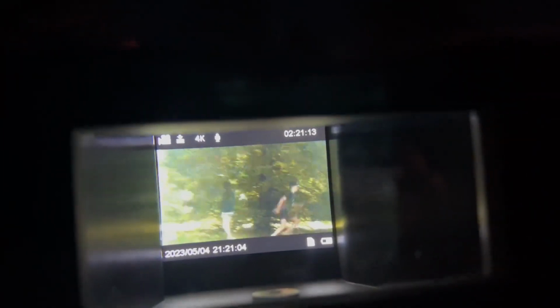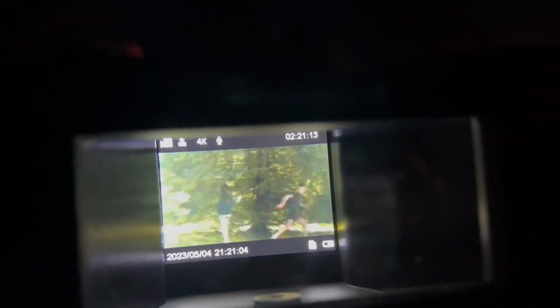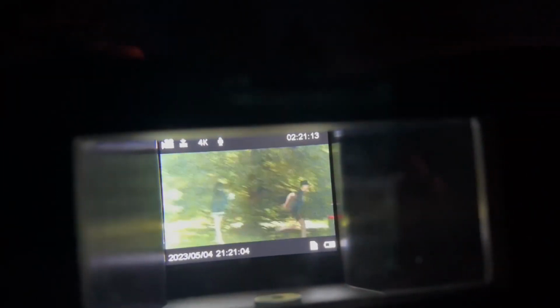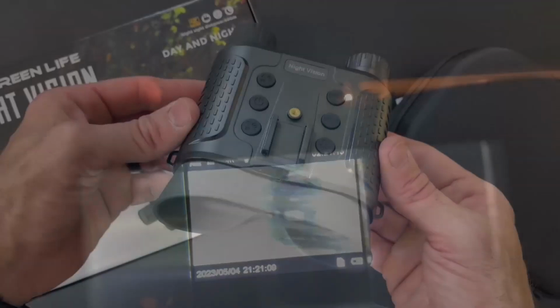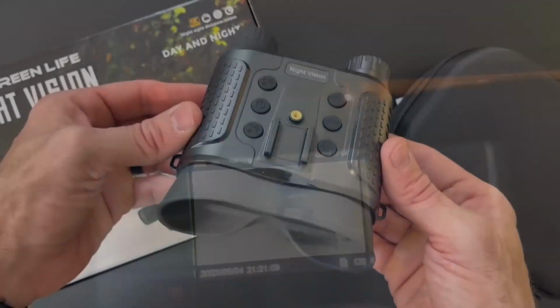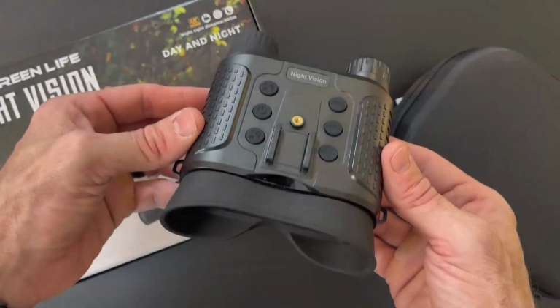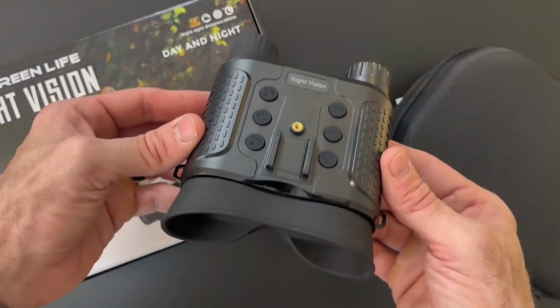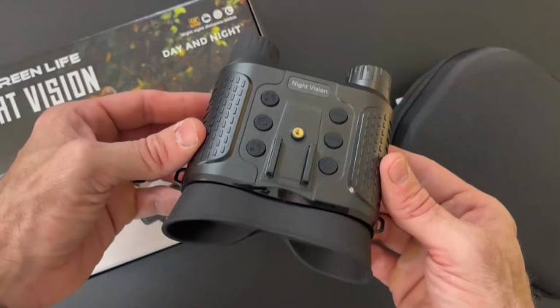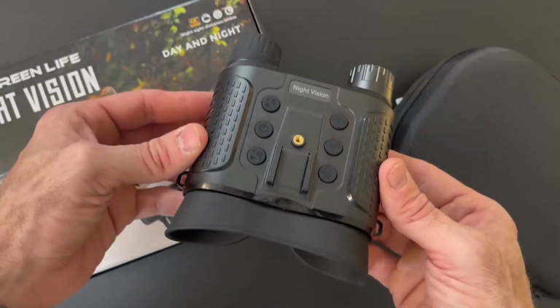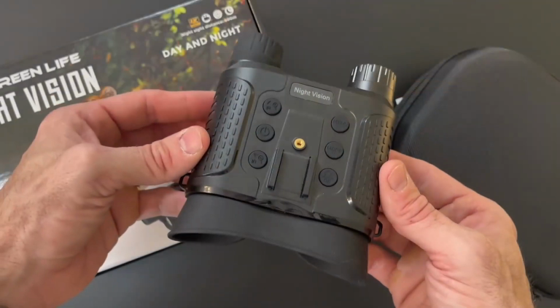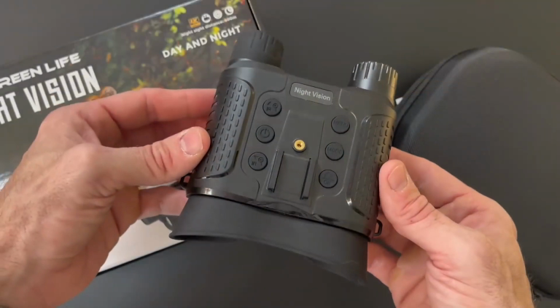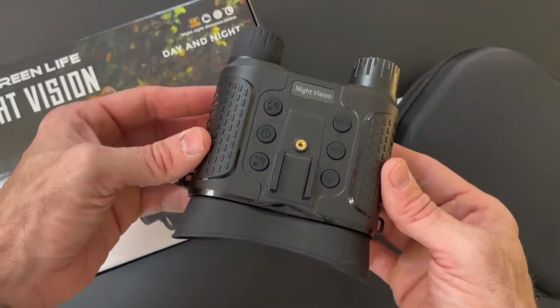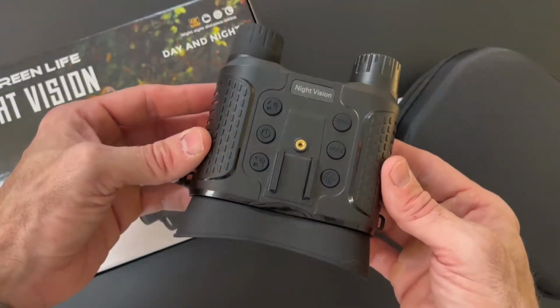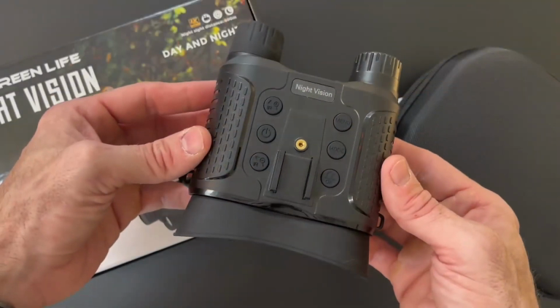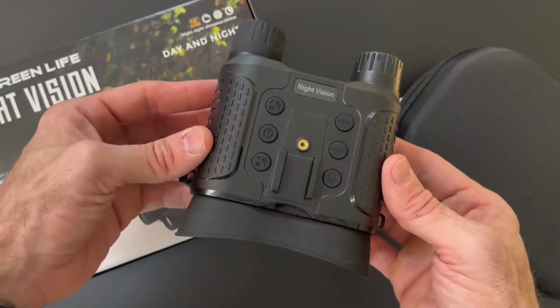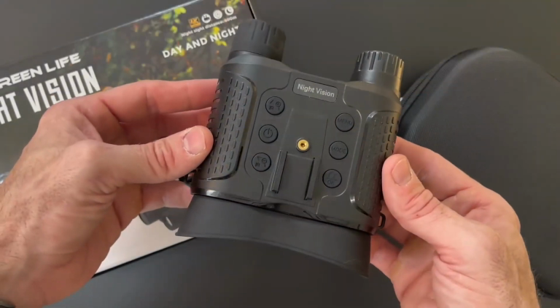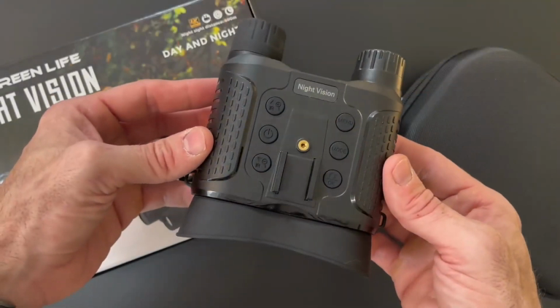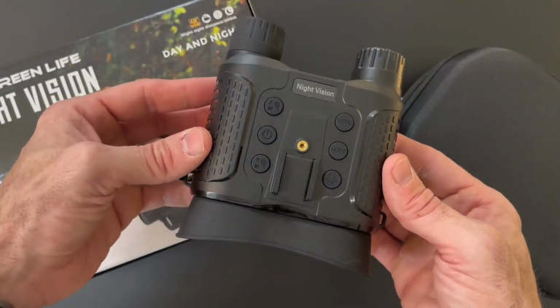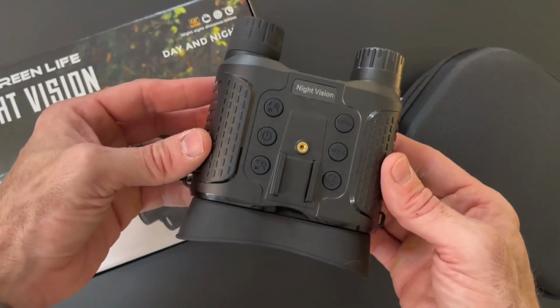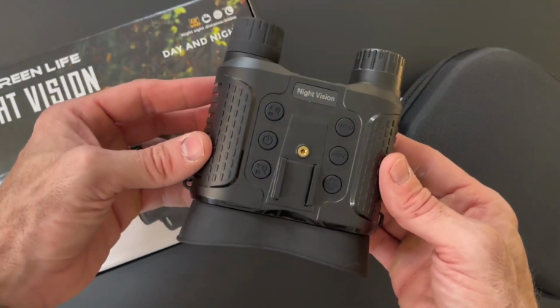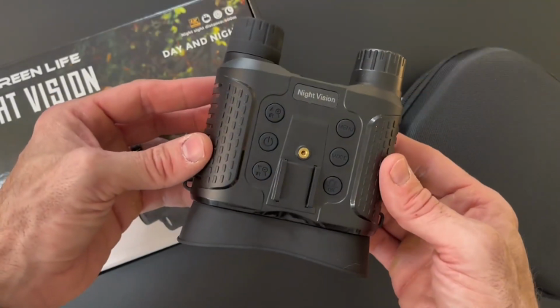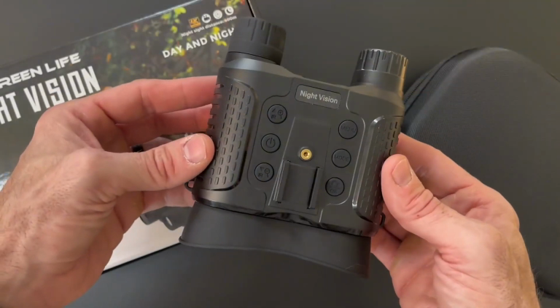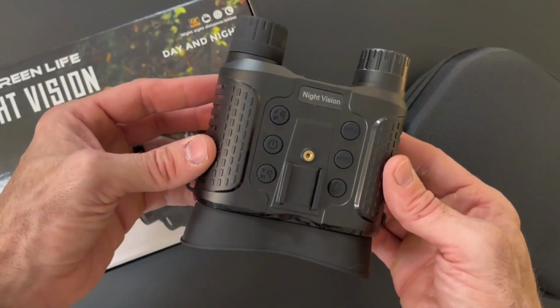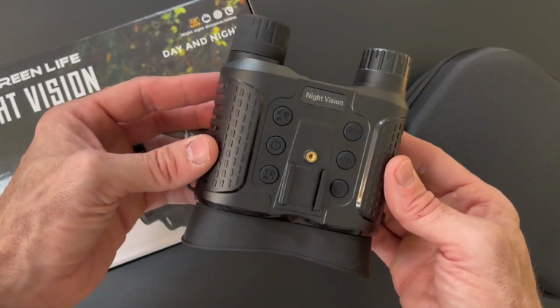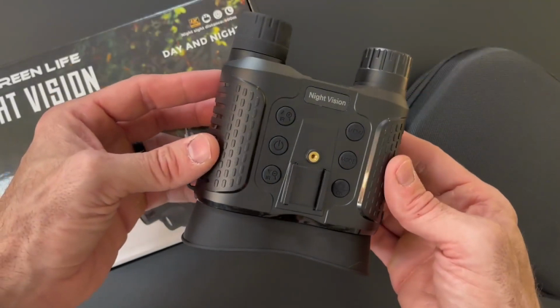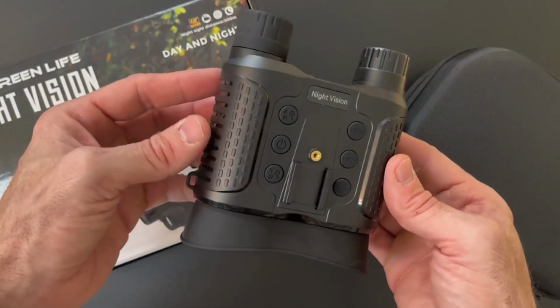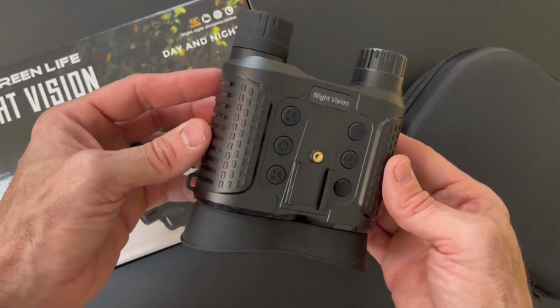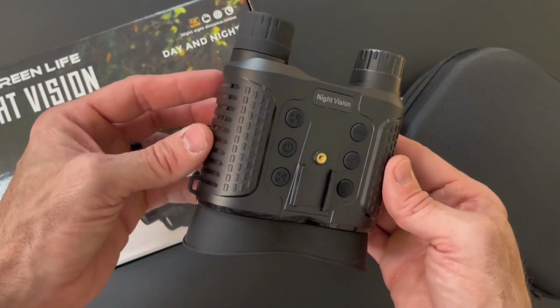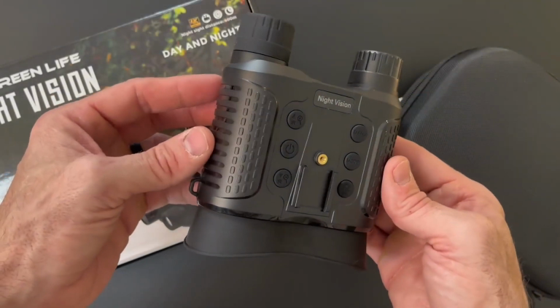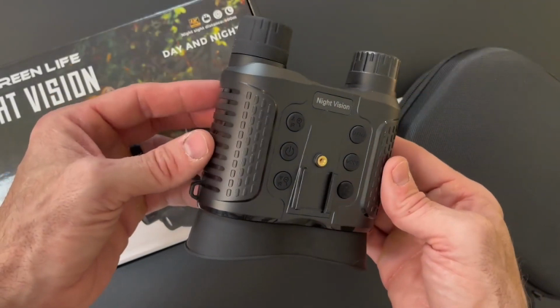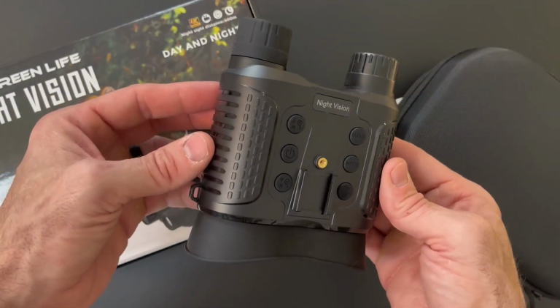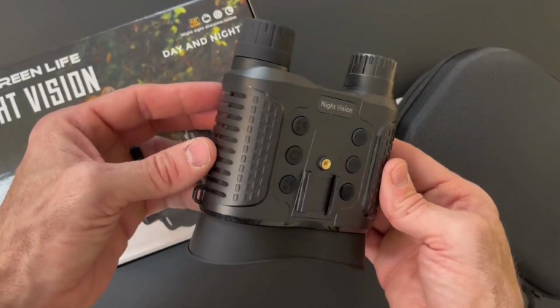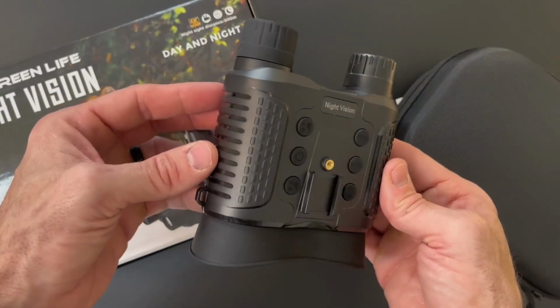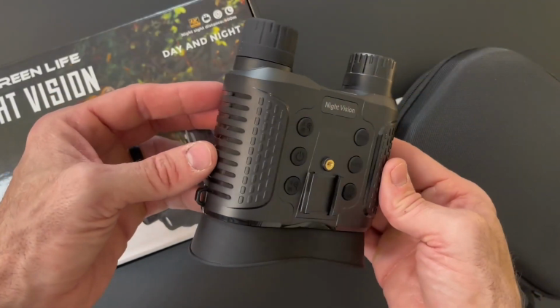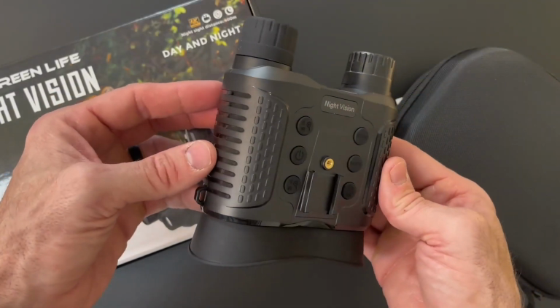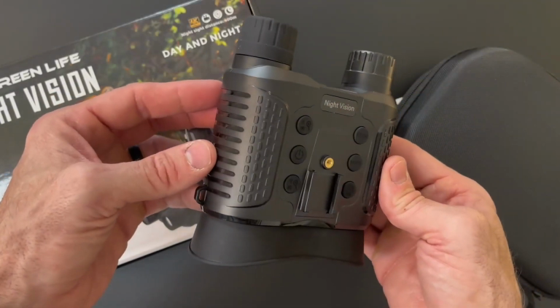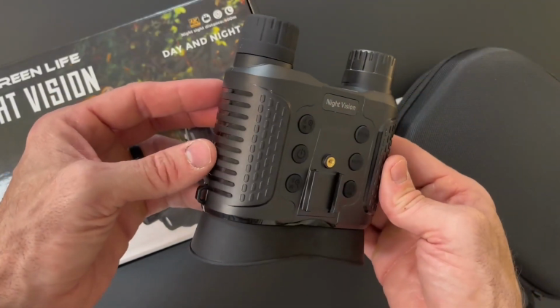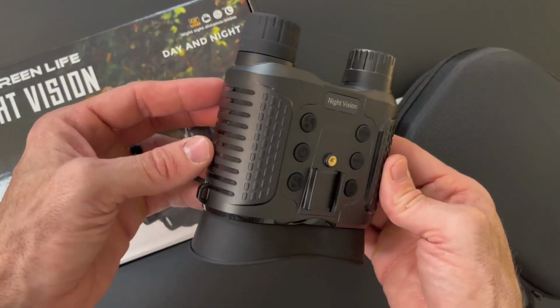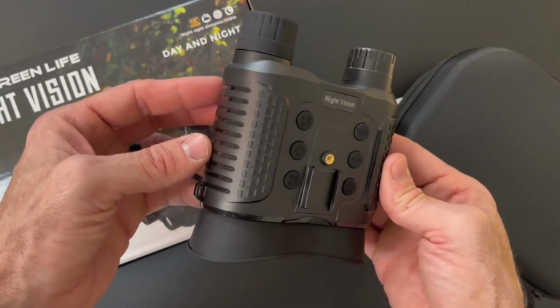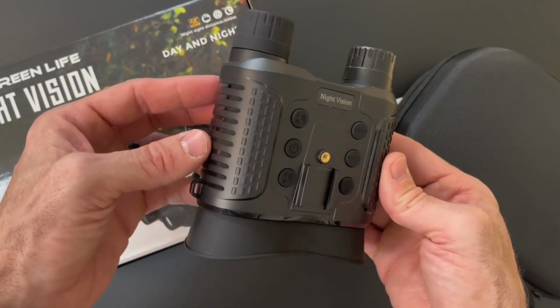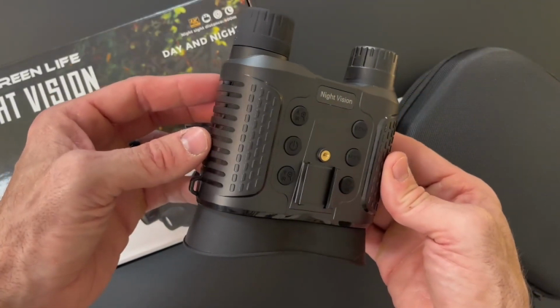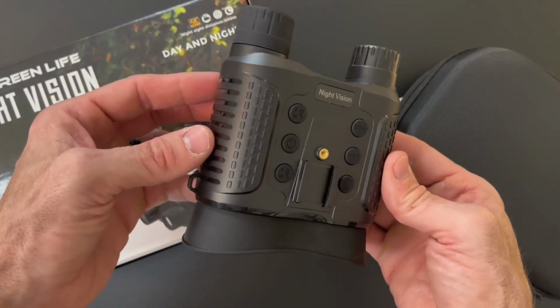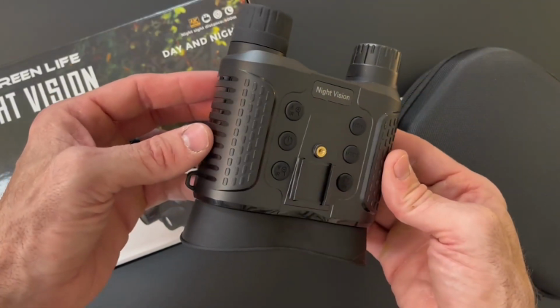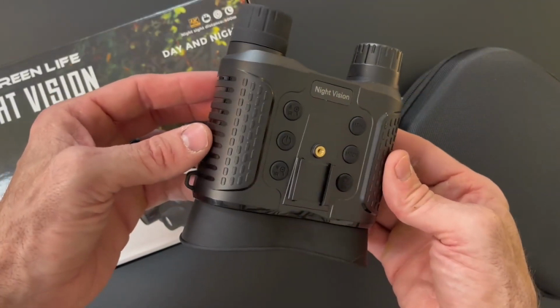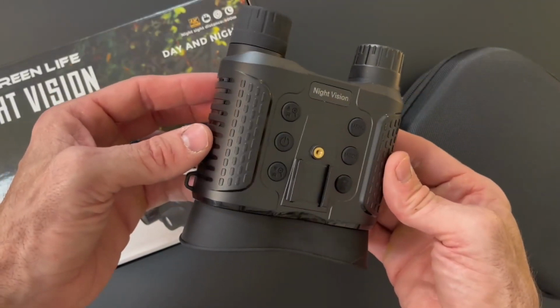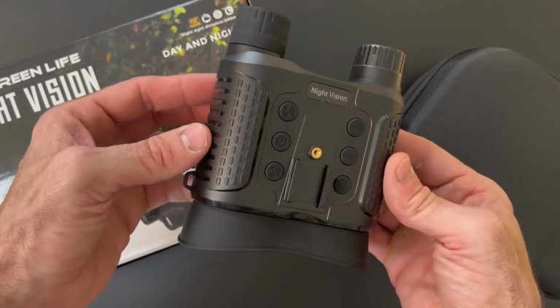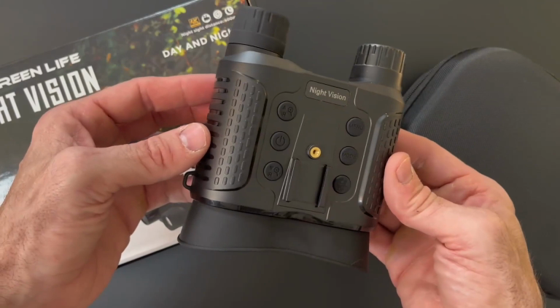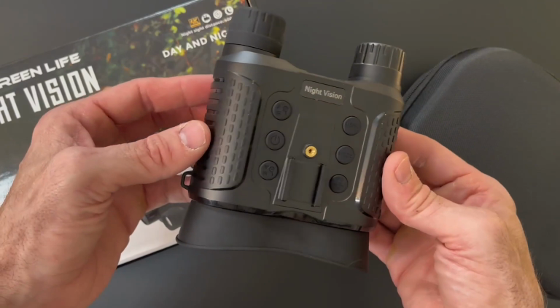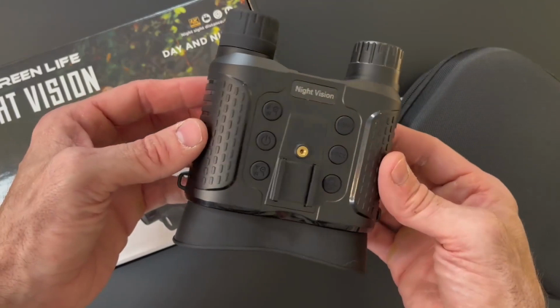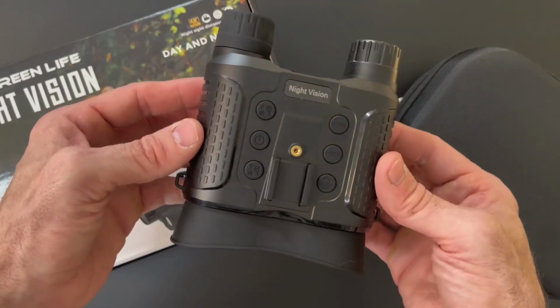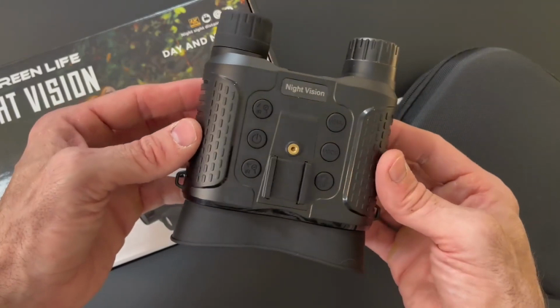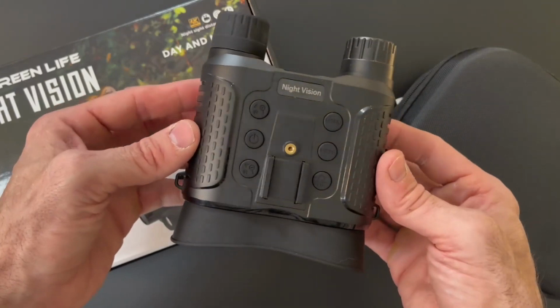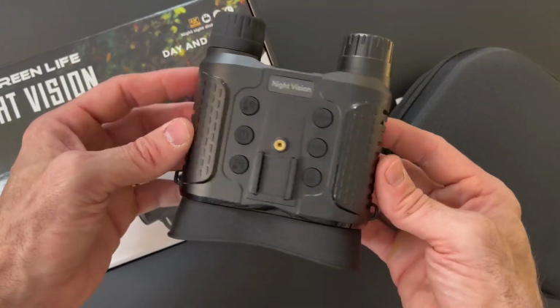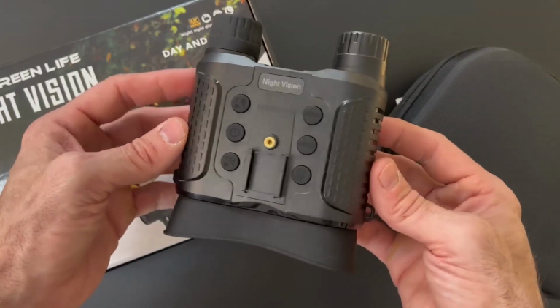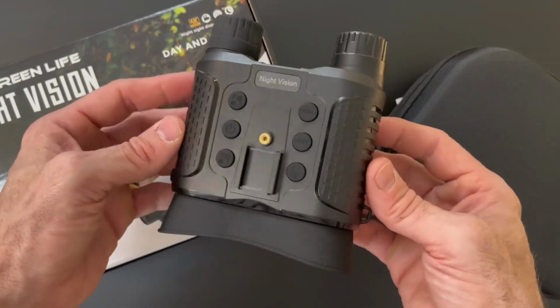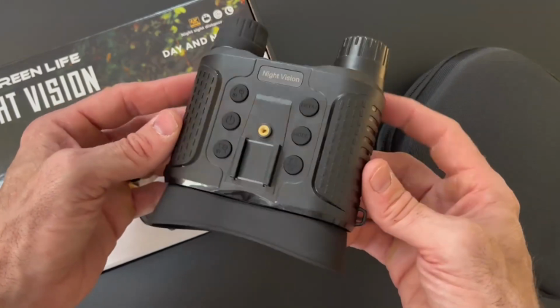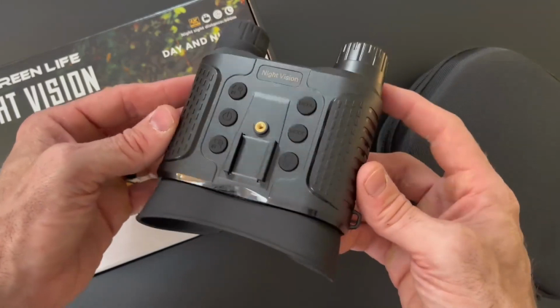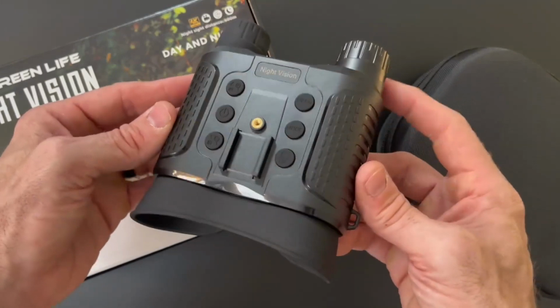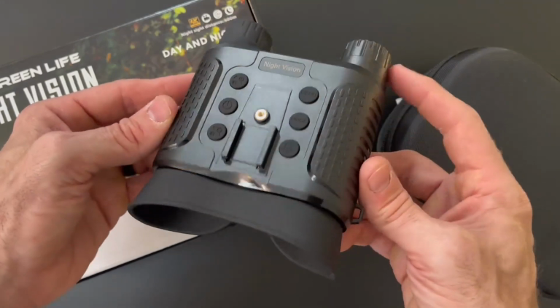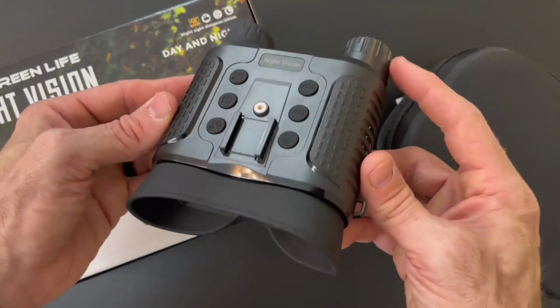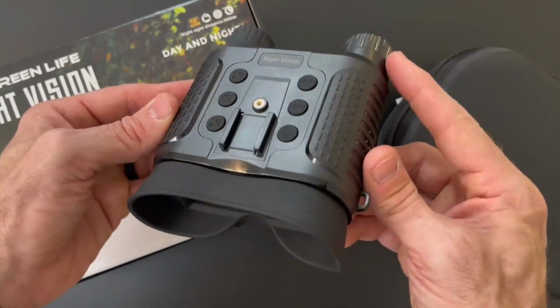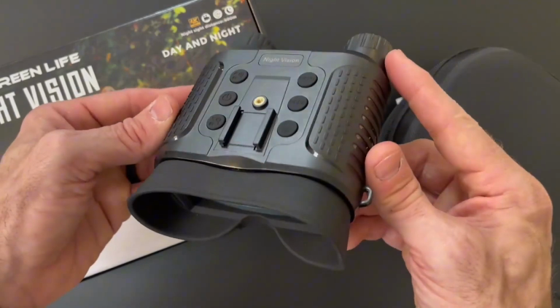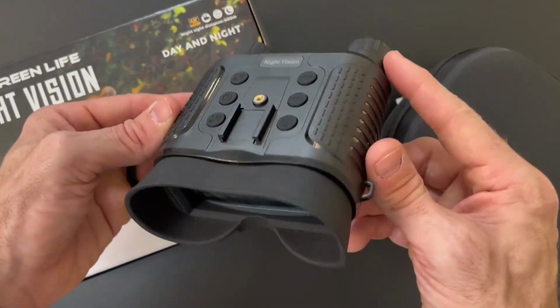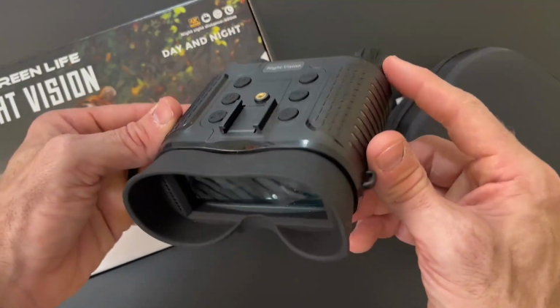So if you're looking for a great pair of night vision goggles, these are the ones for you. I give this a five-star out of five-star review.